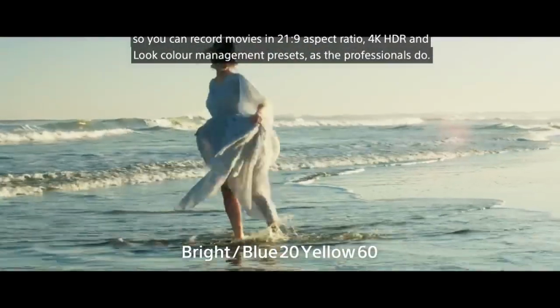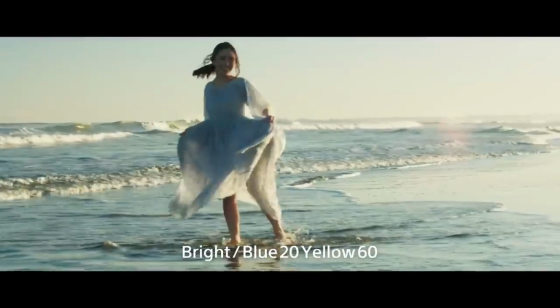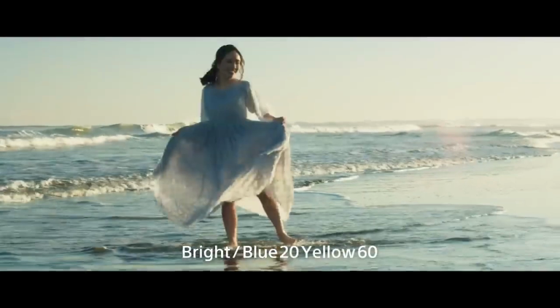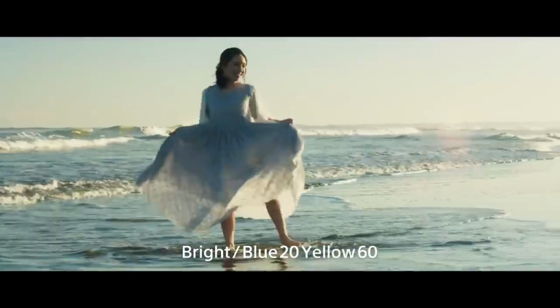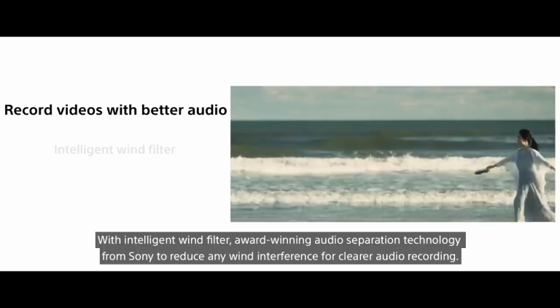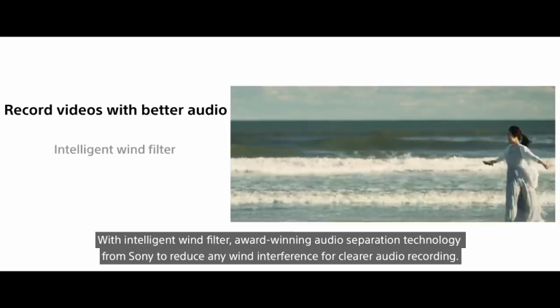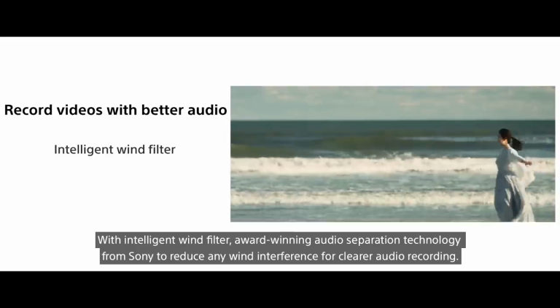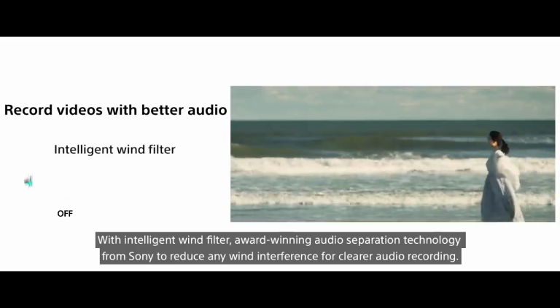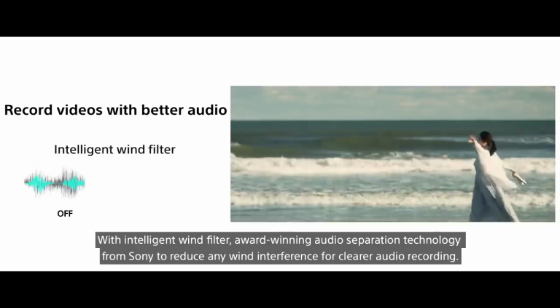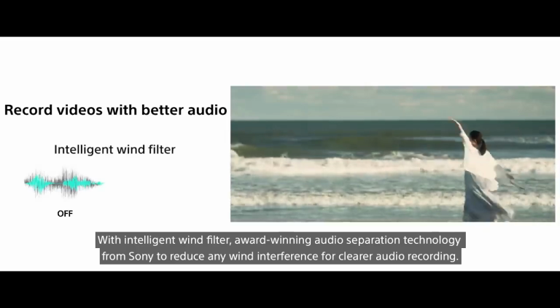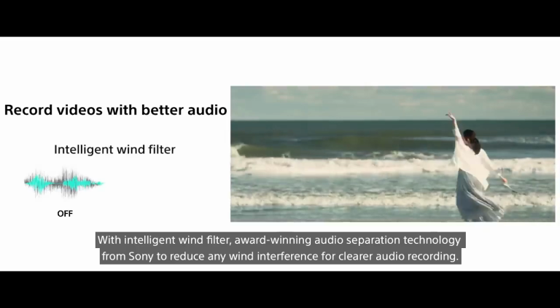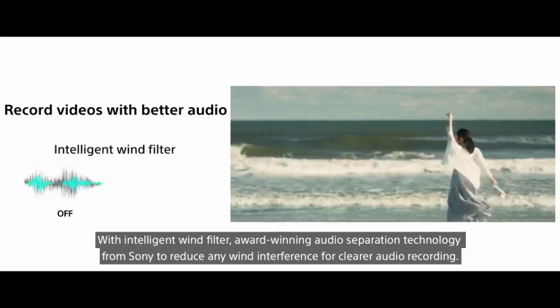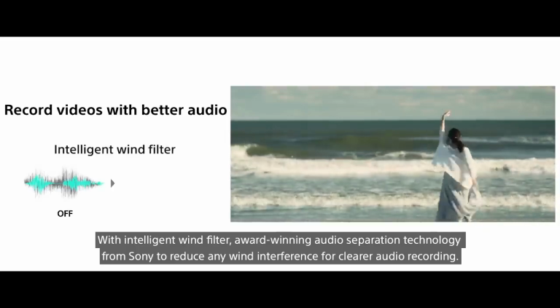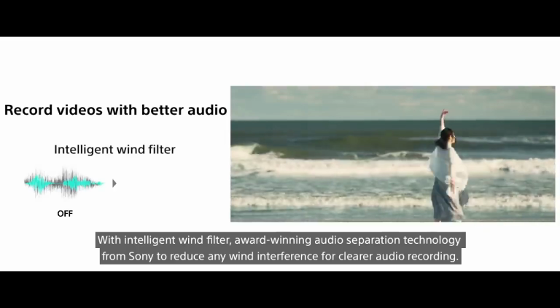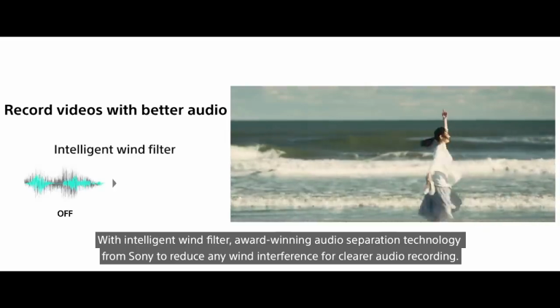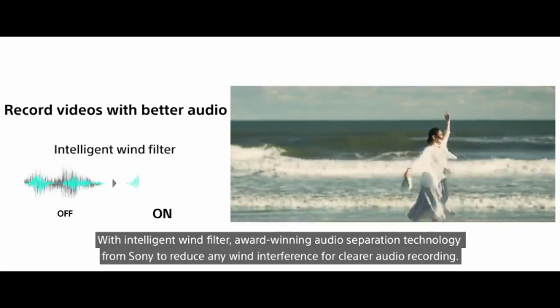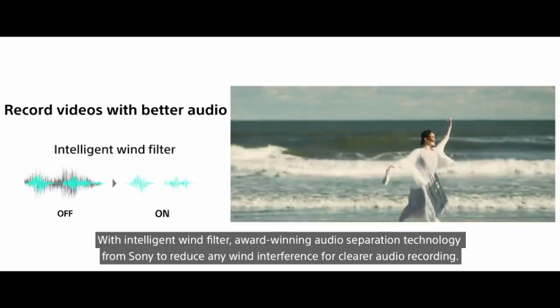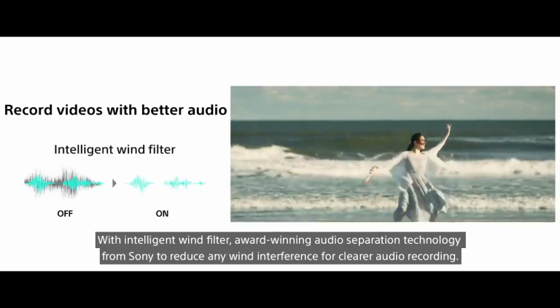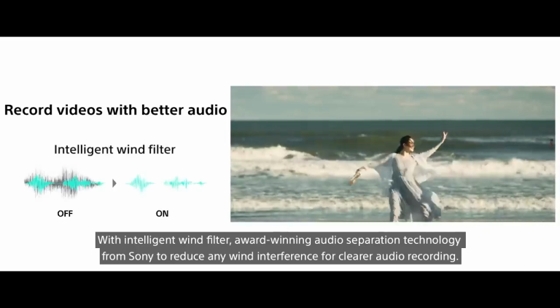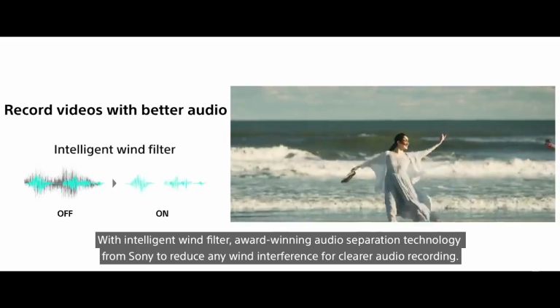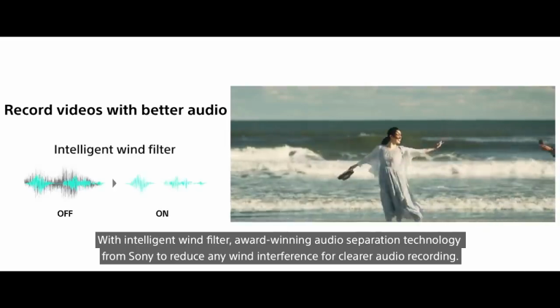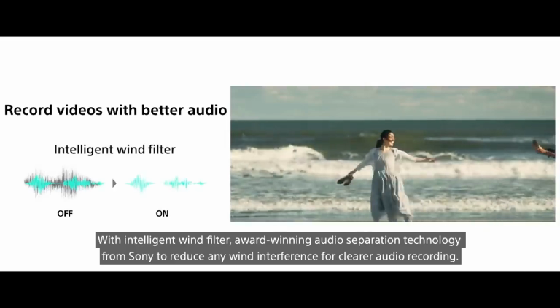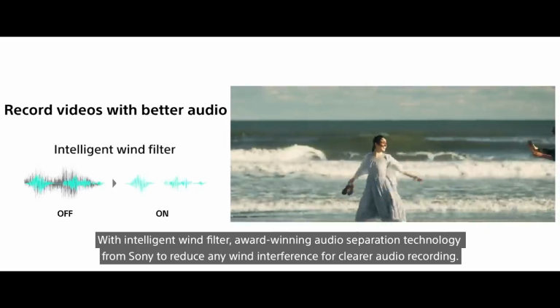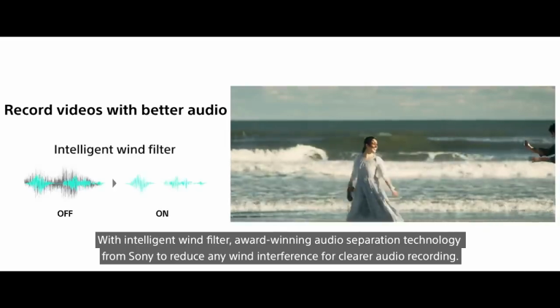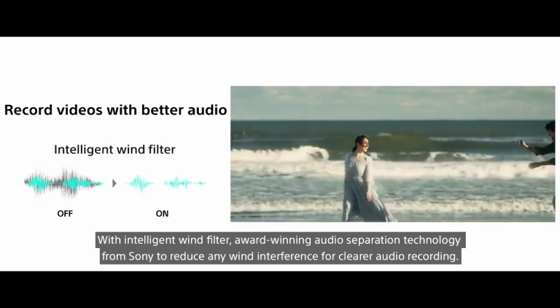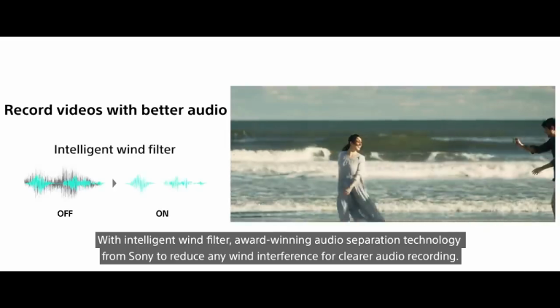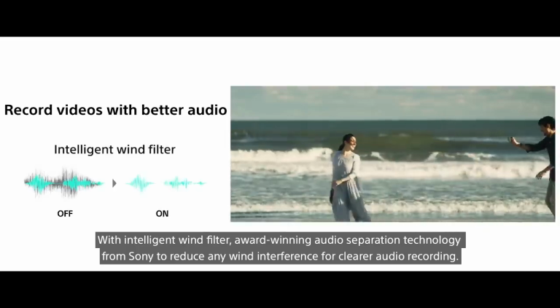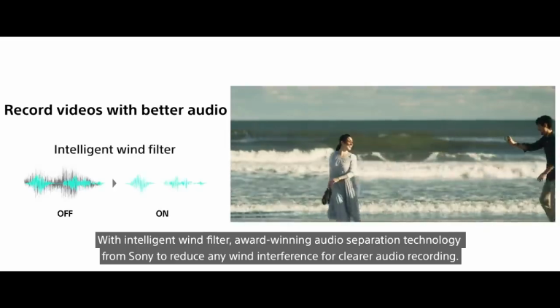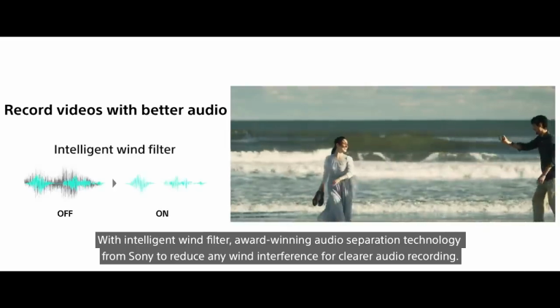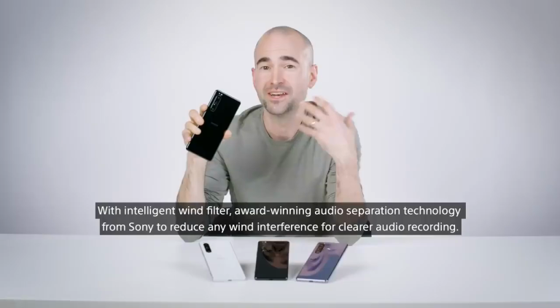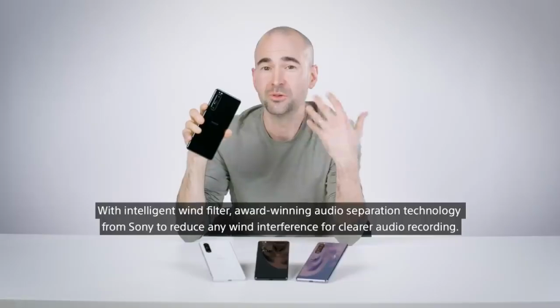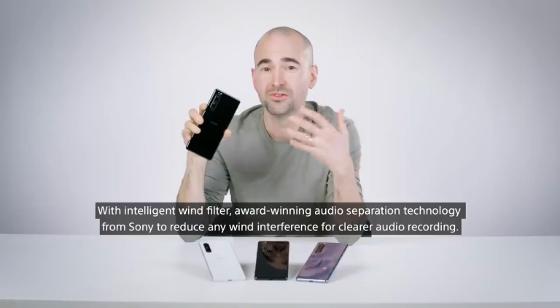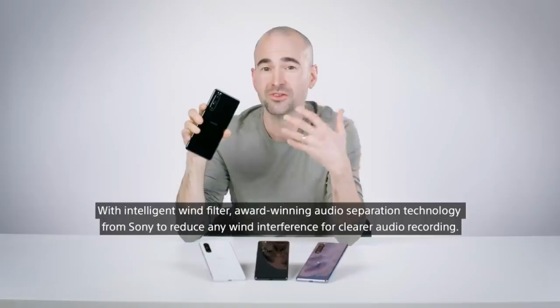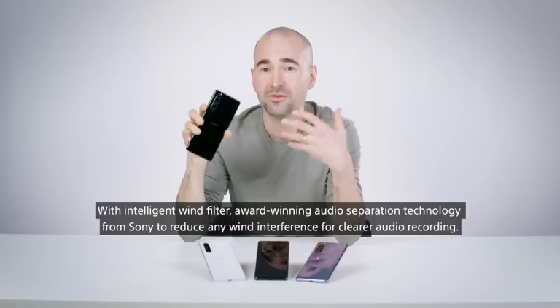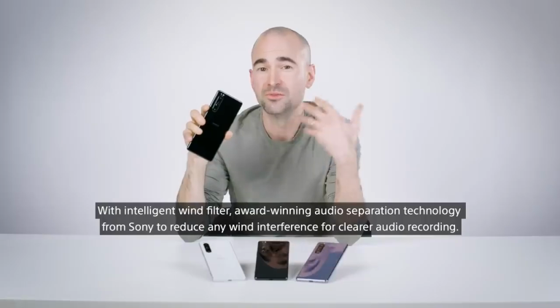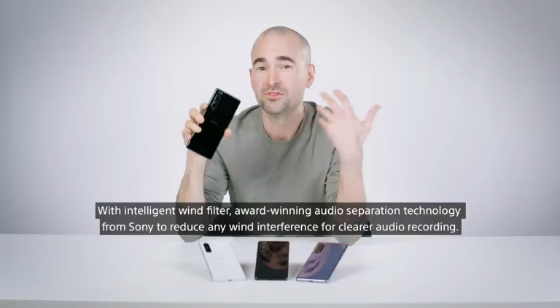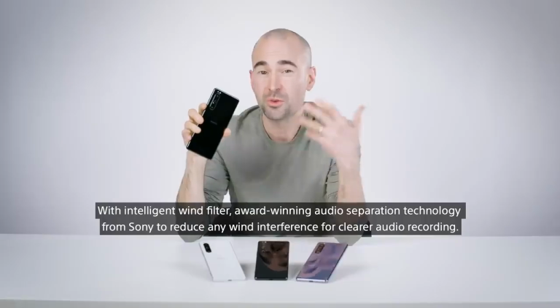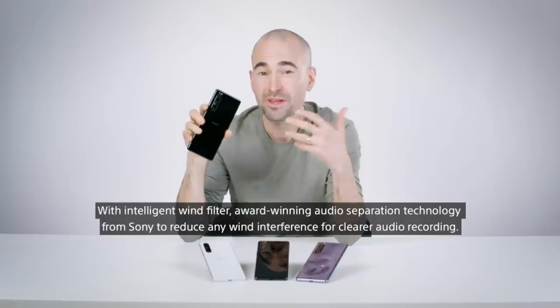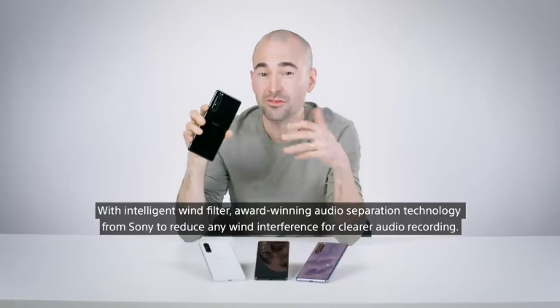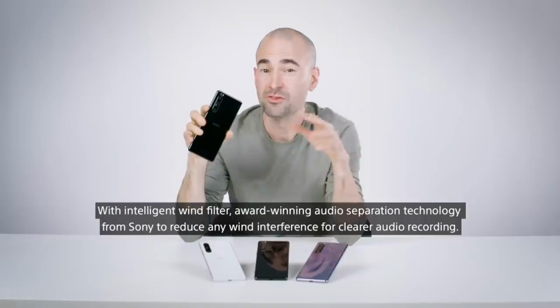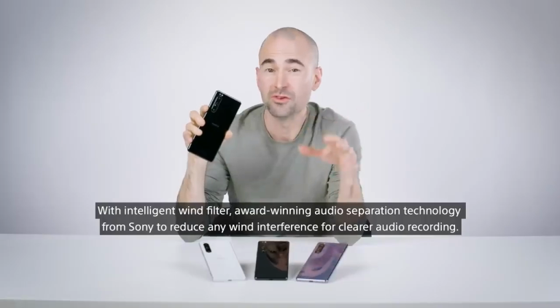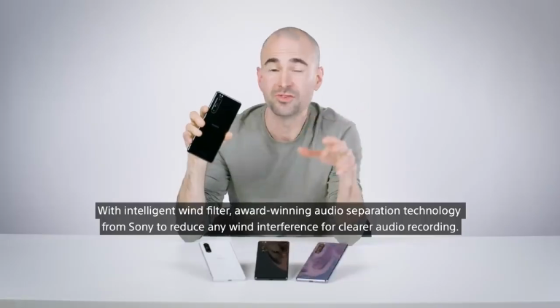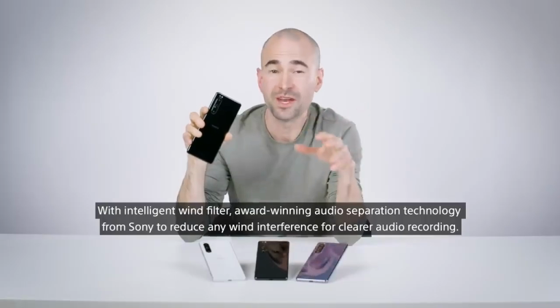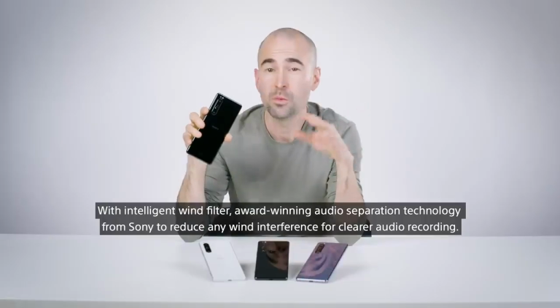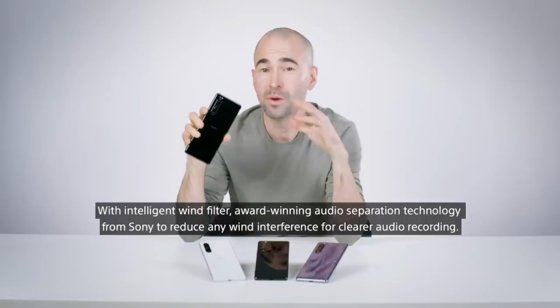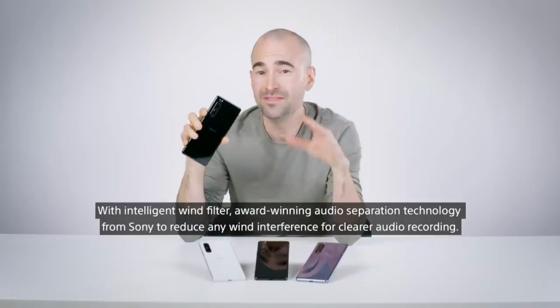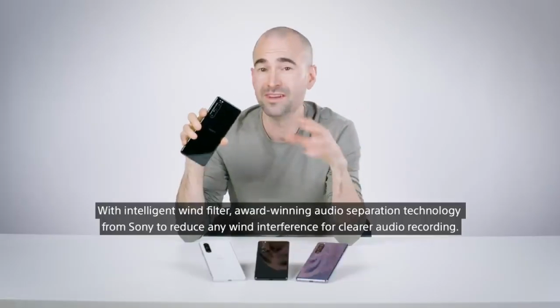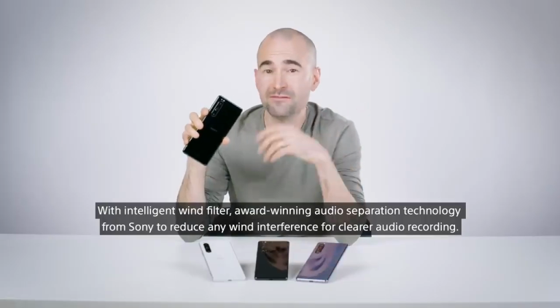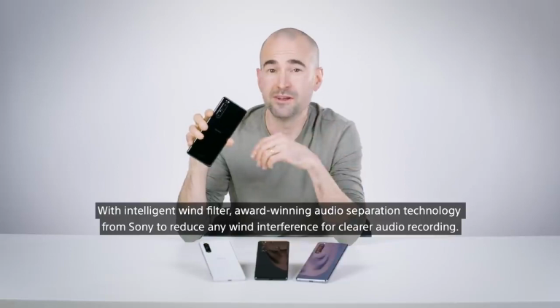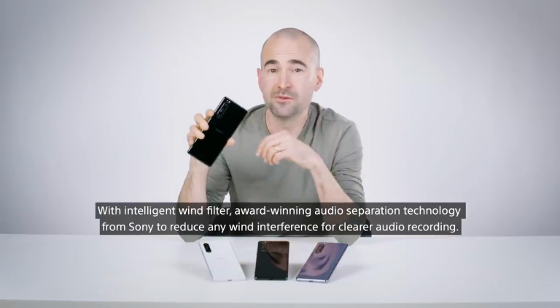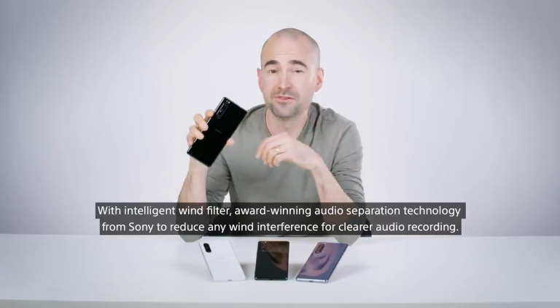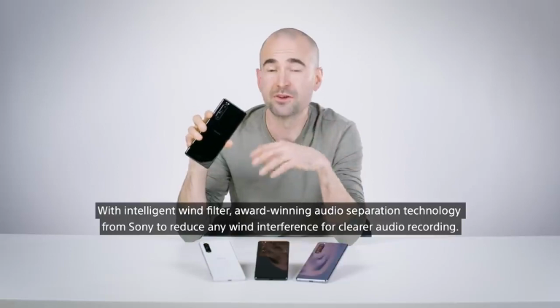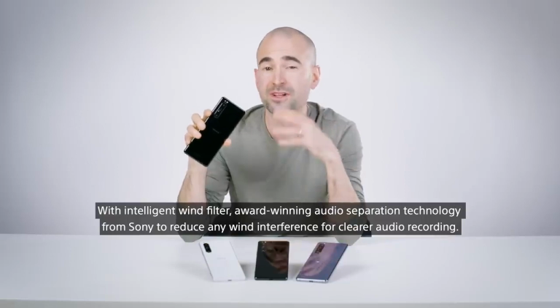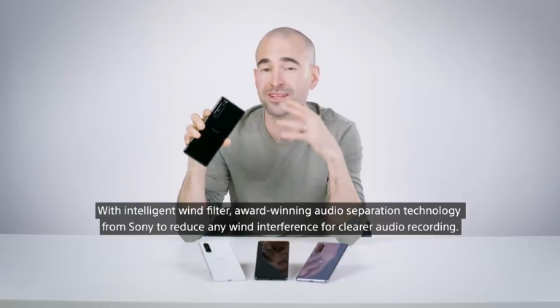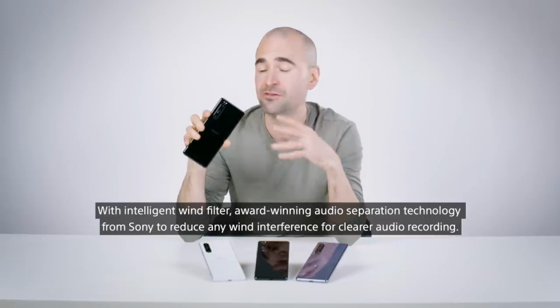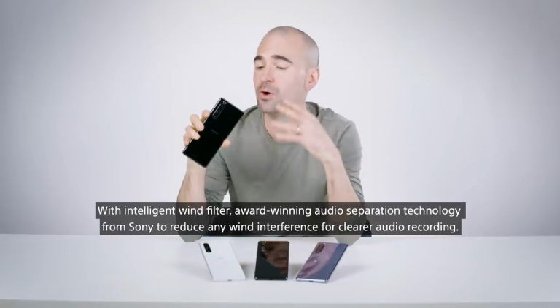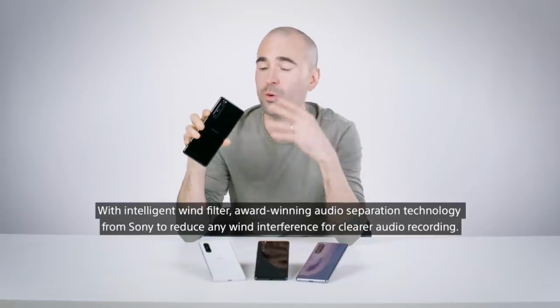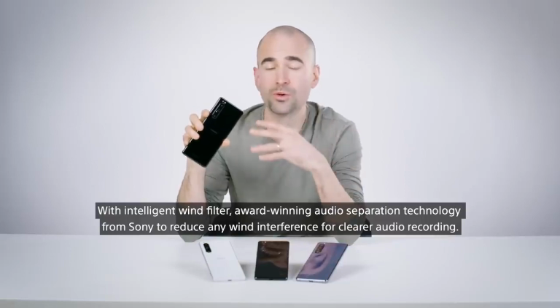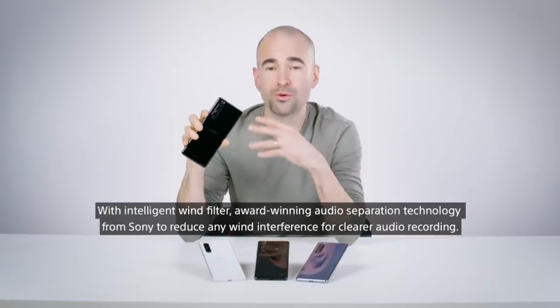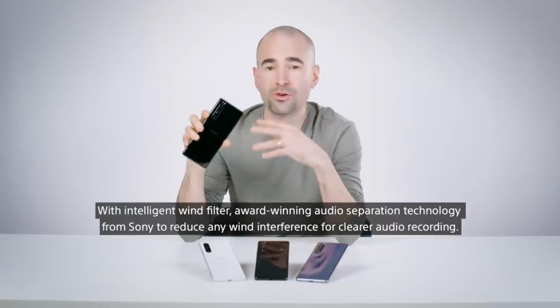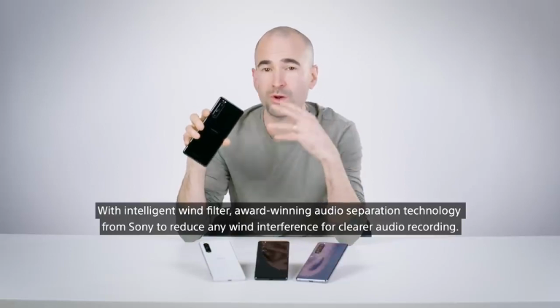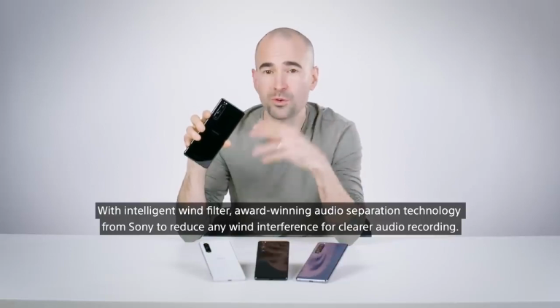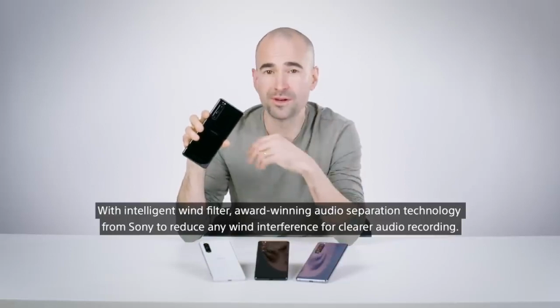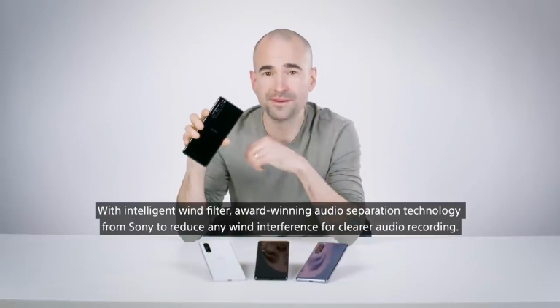With the Intelligent Wind Filter — award-winning audio separation technology from Sony — it reduces any wind interference for clearer audio recording.